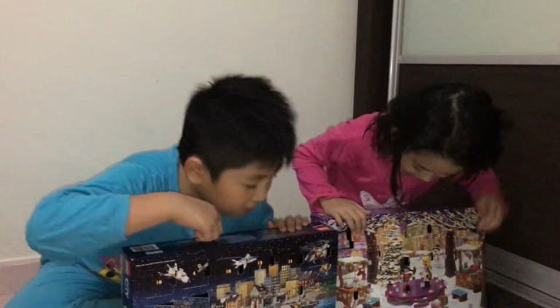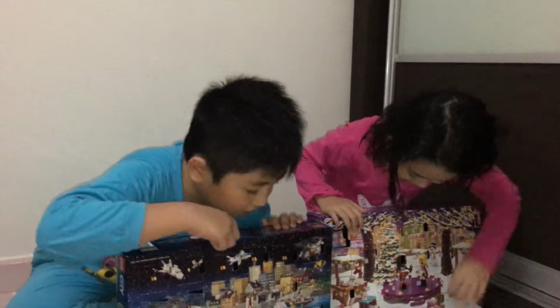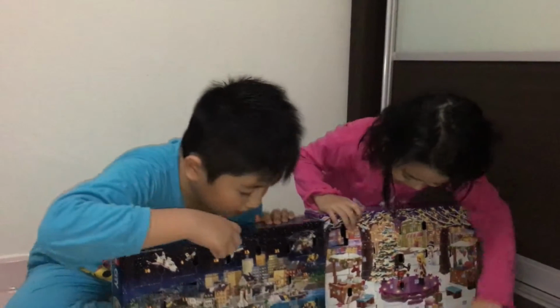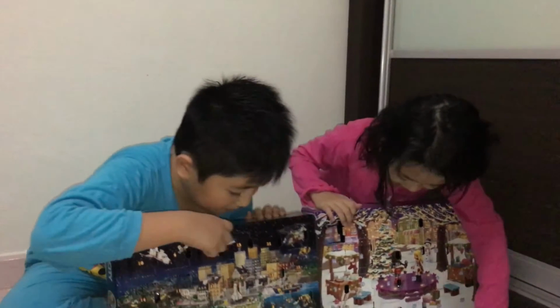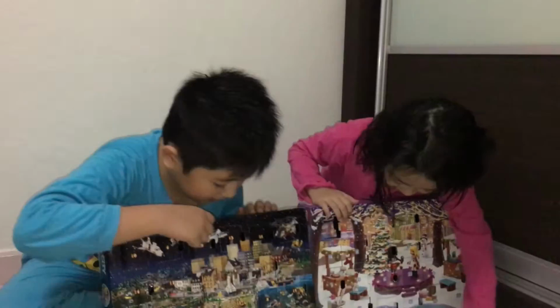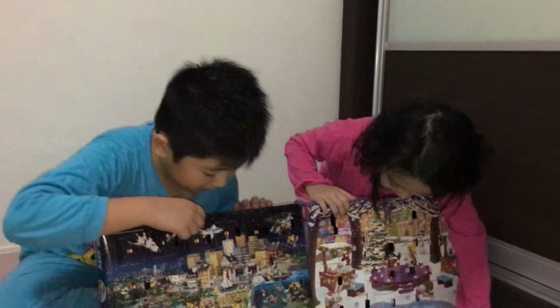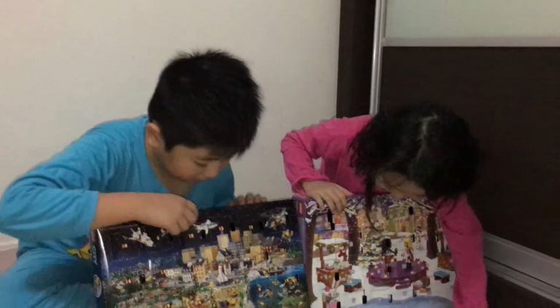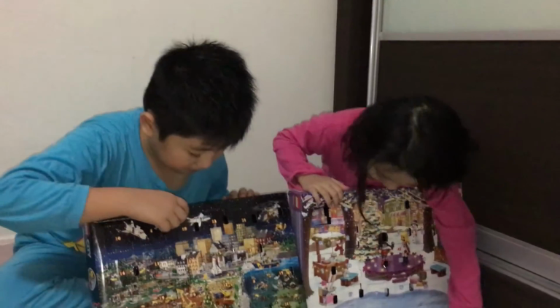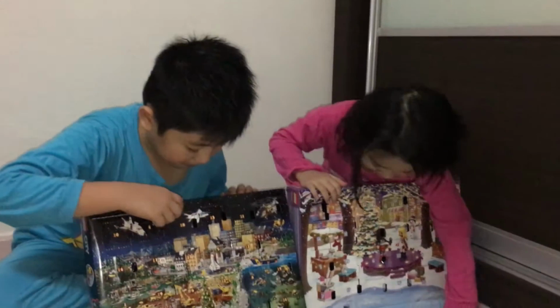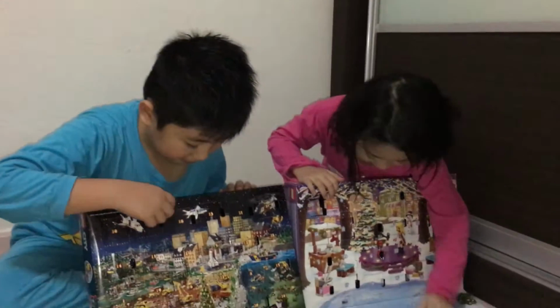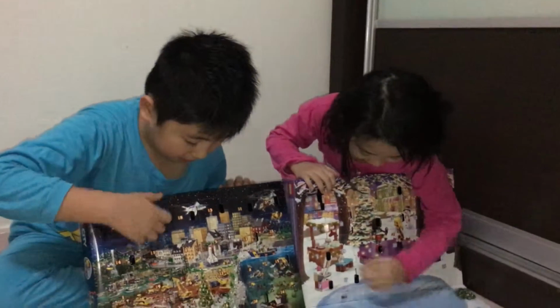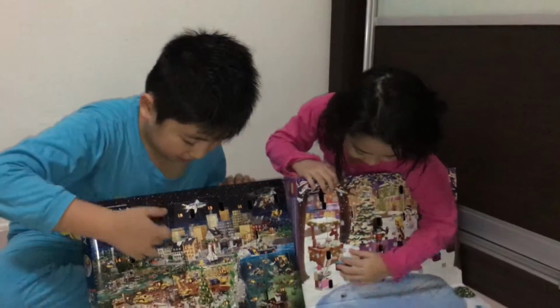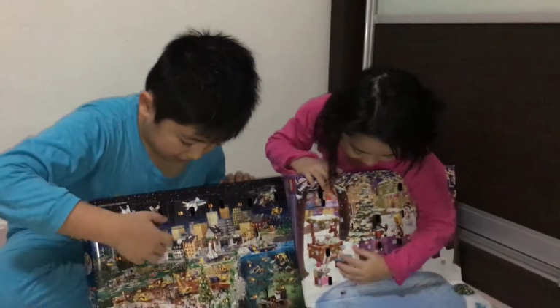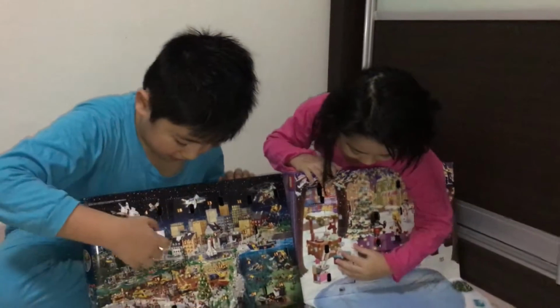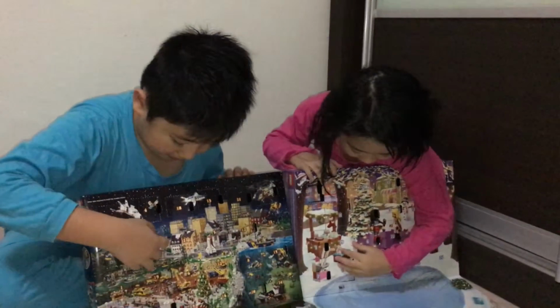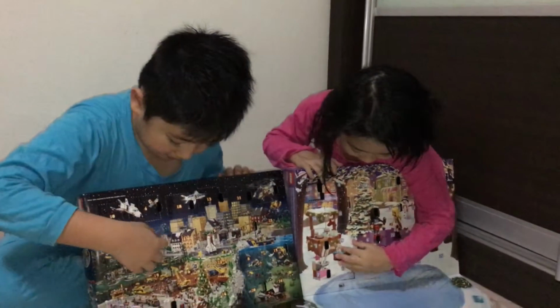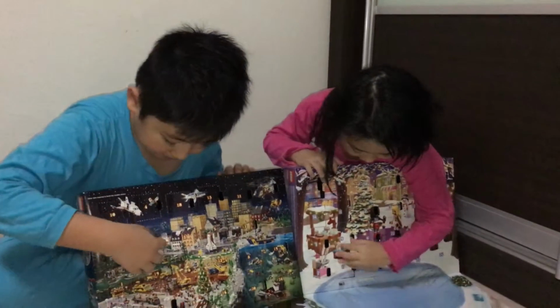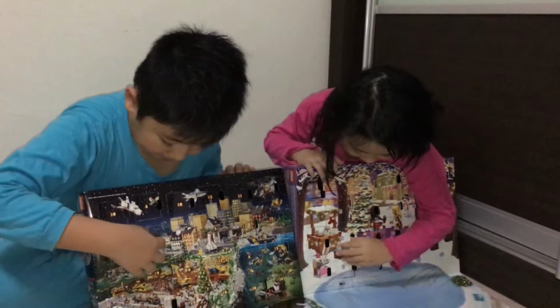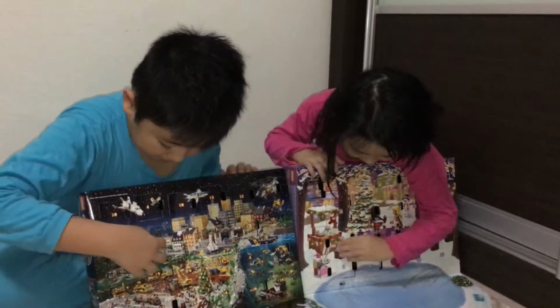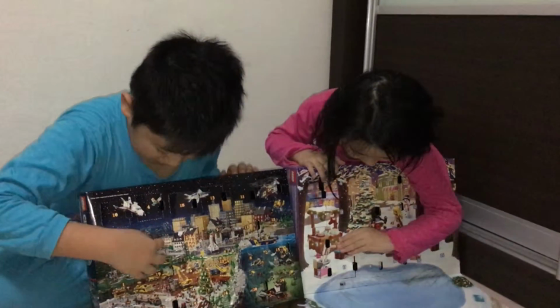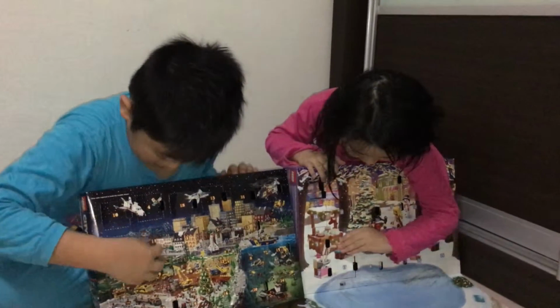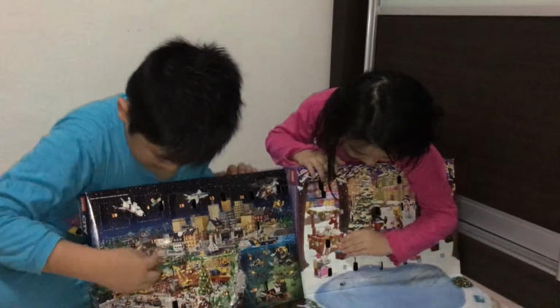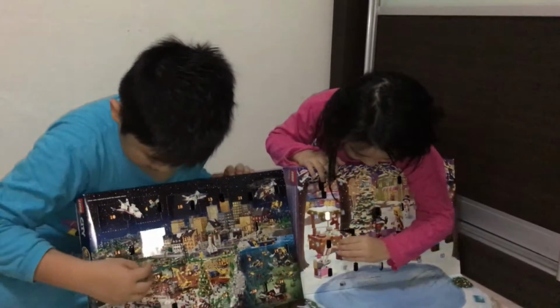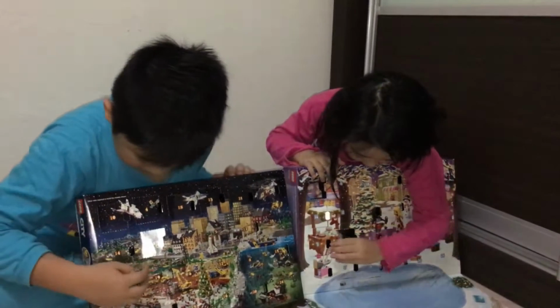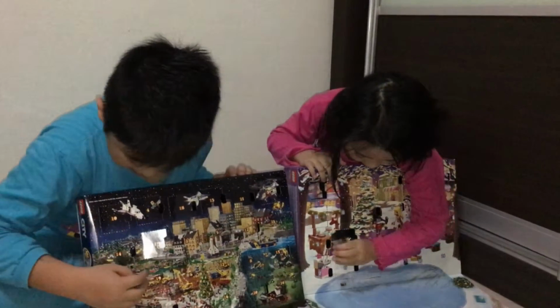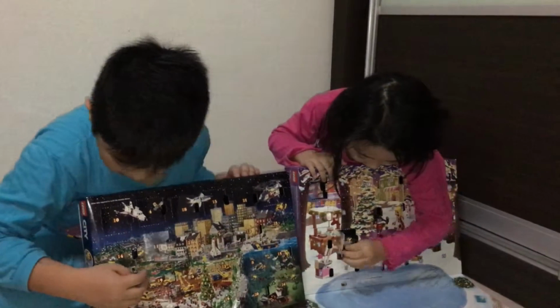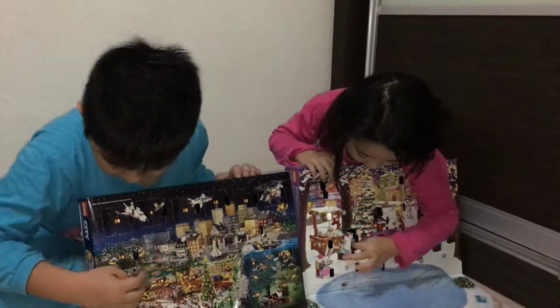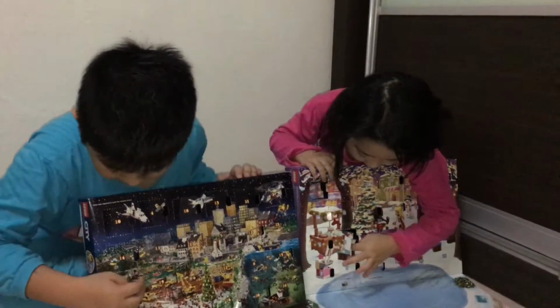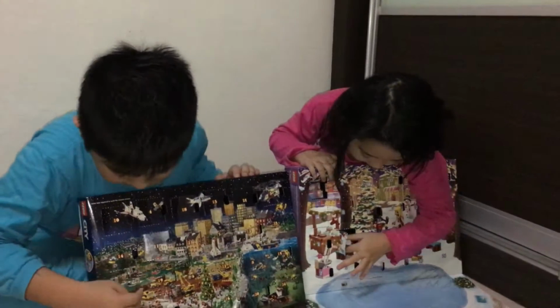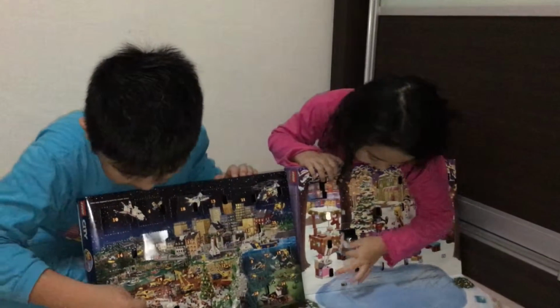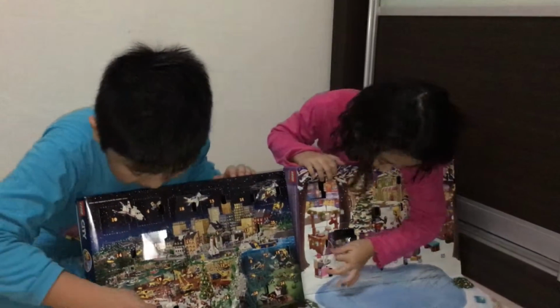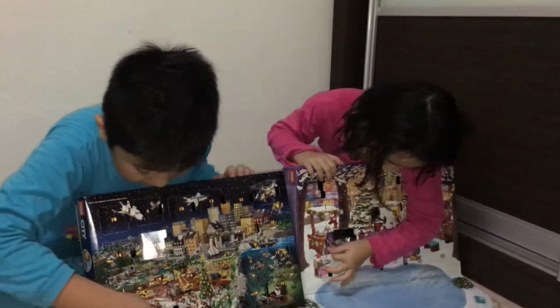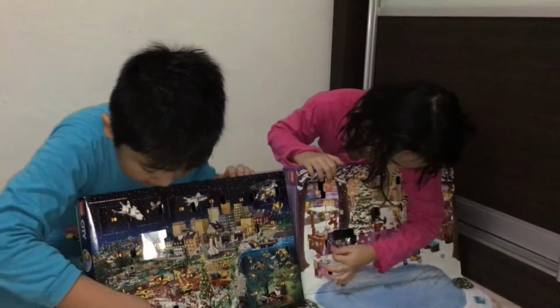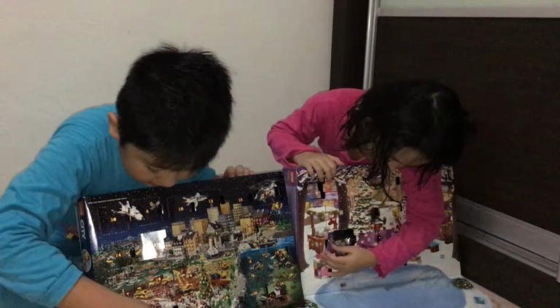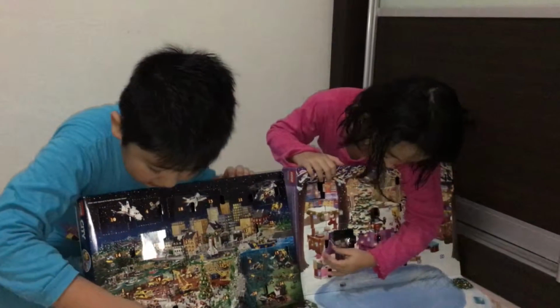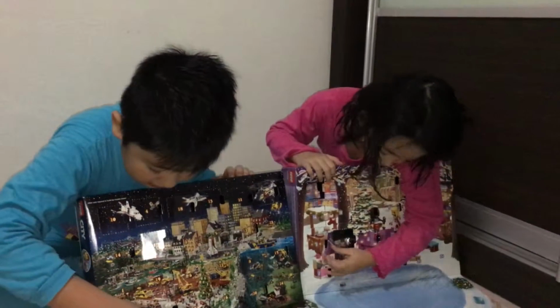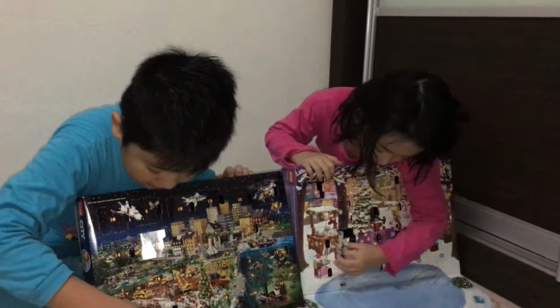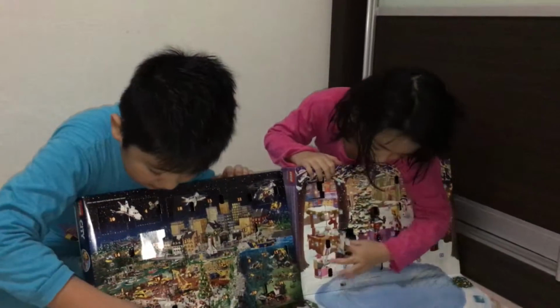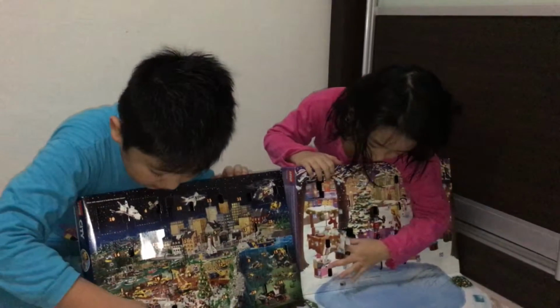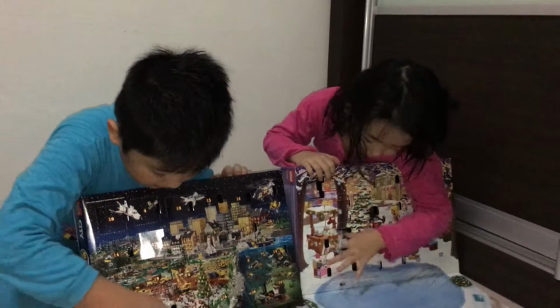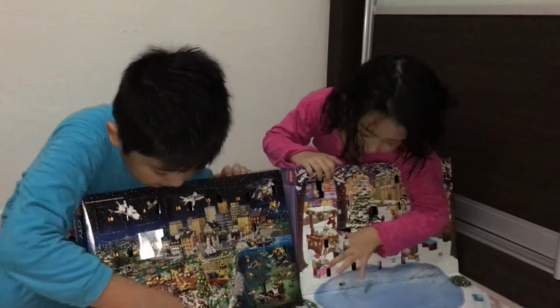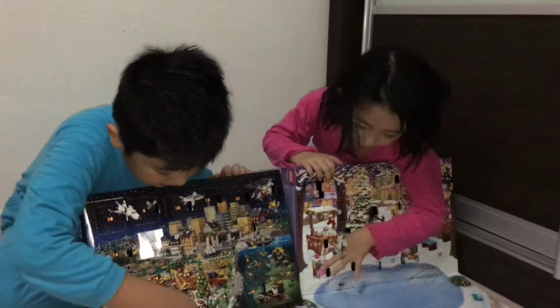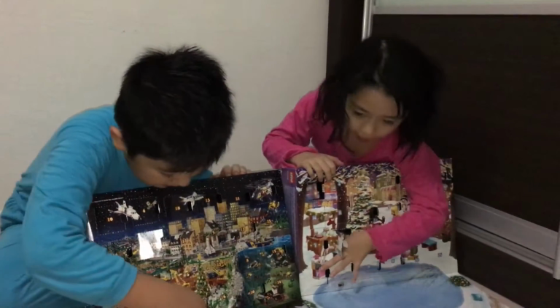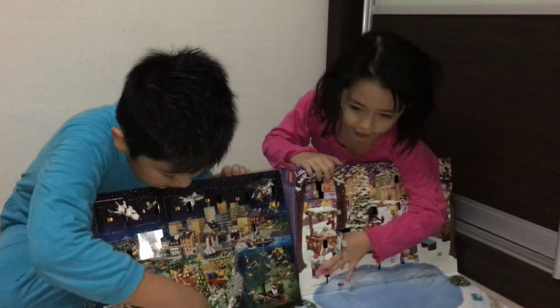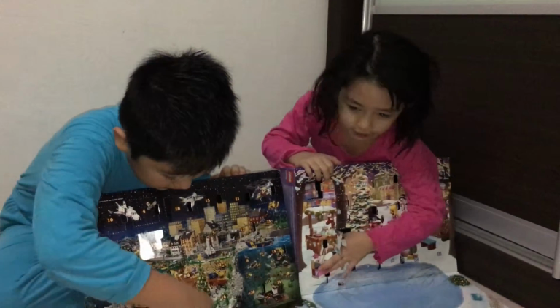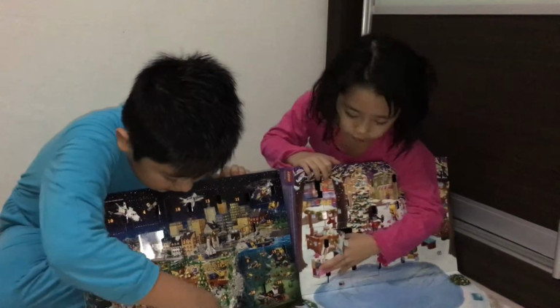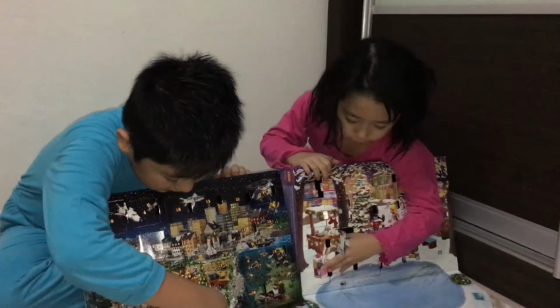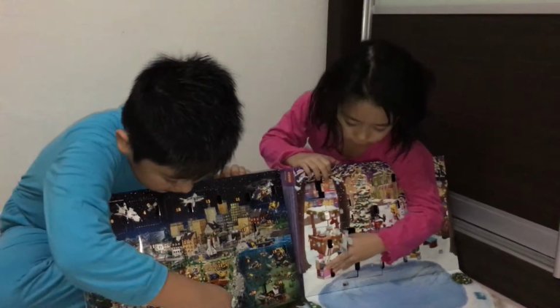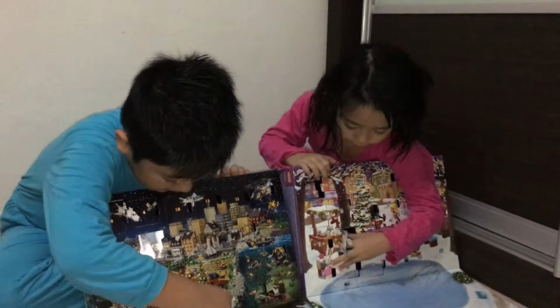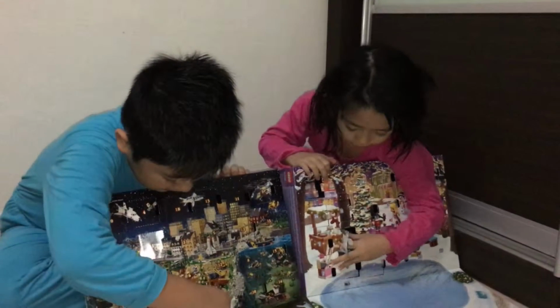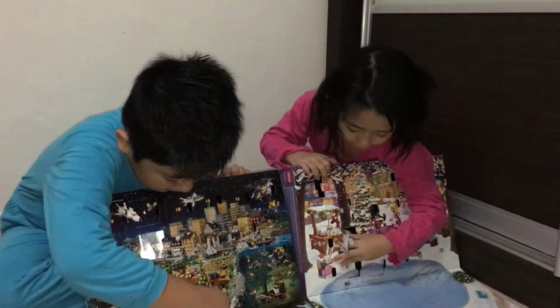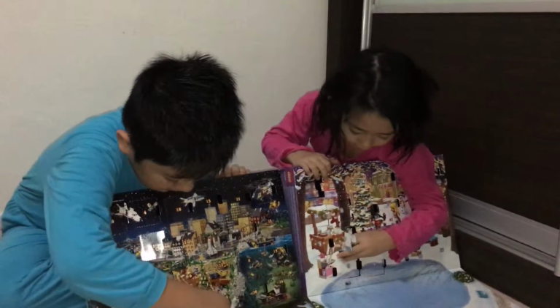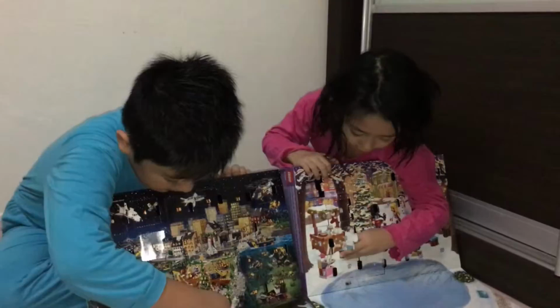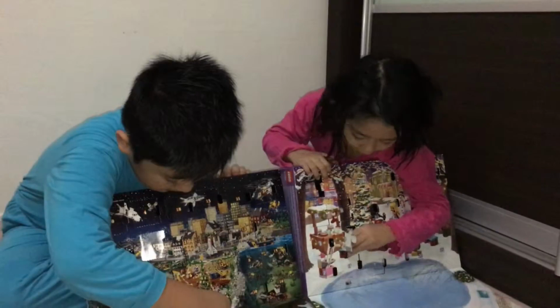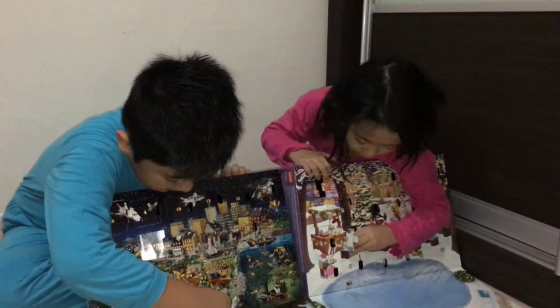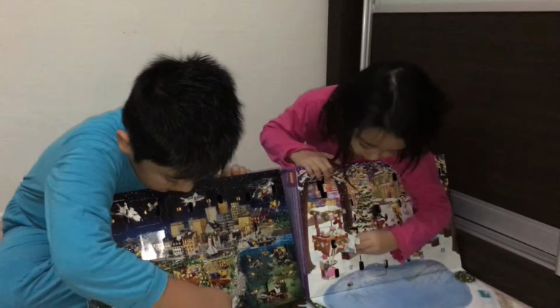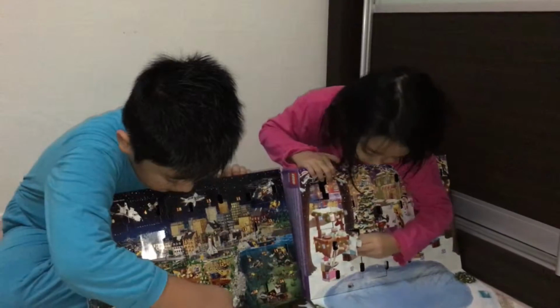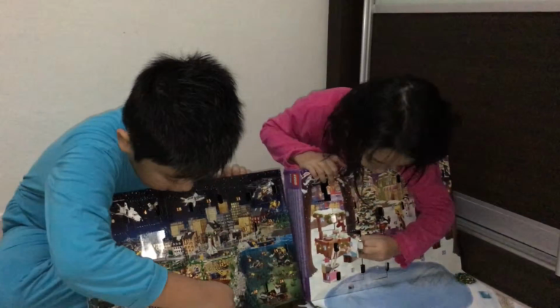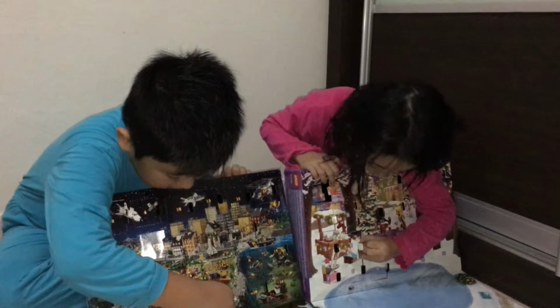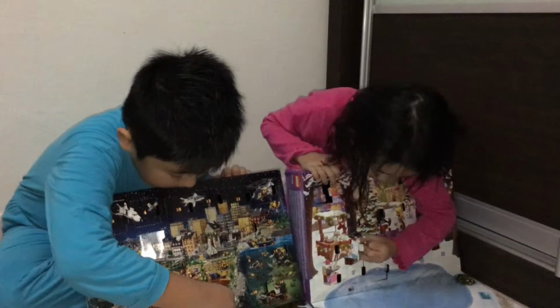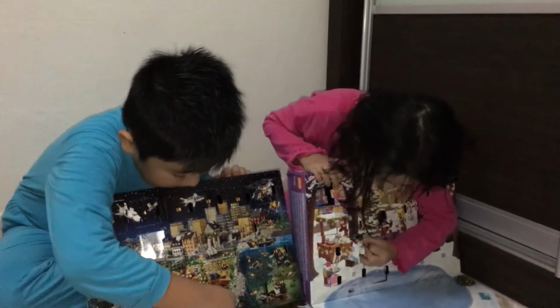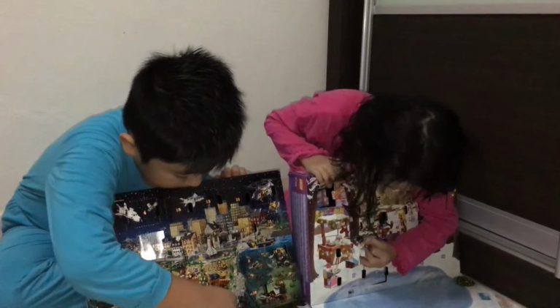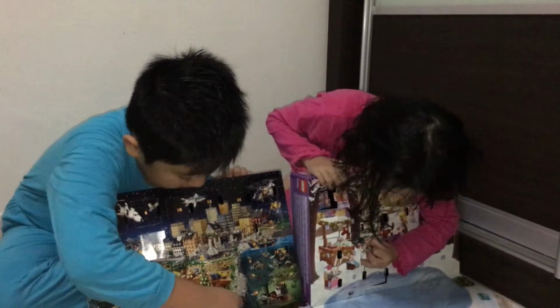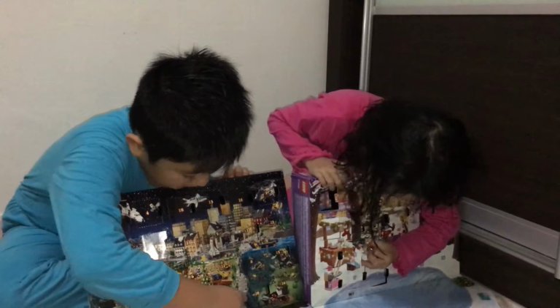Let me see what's mine. Here is number 19, and I got a scooter thing with links.